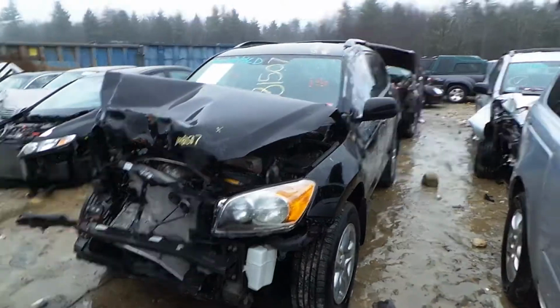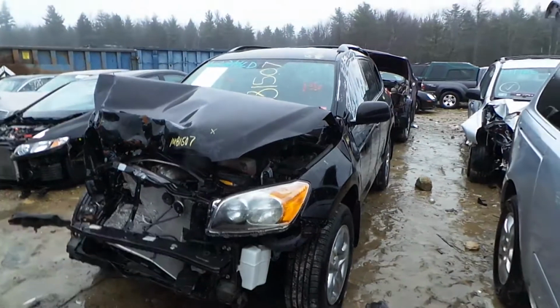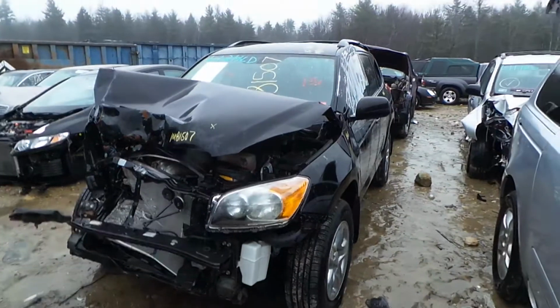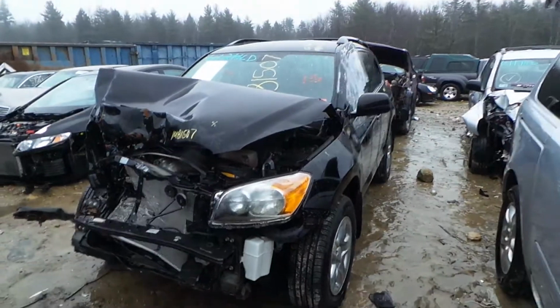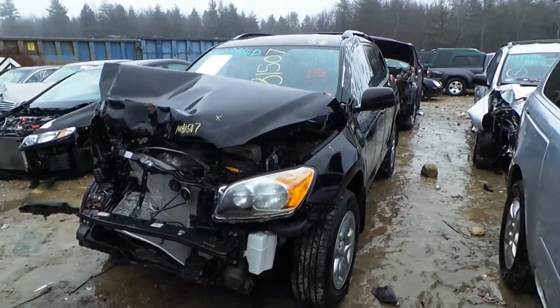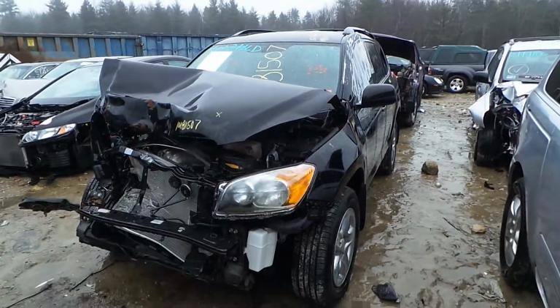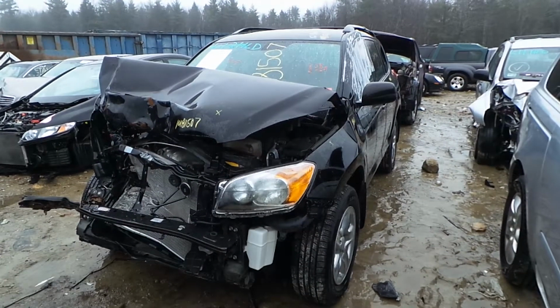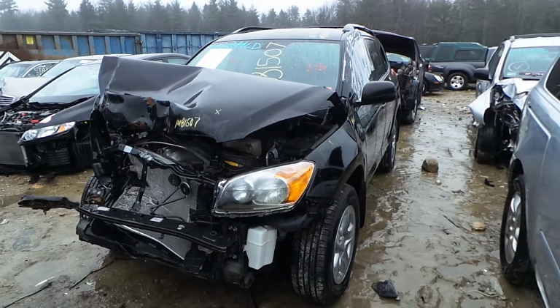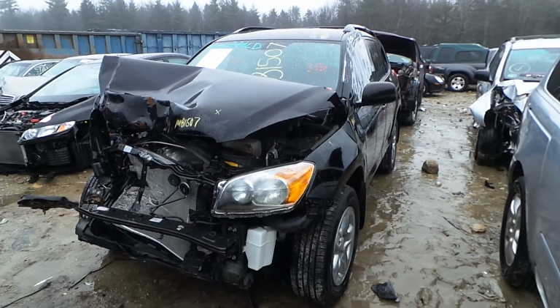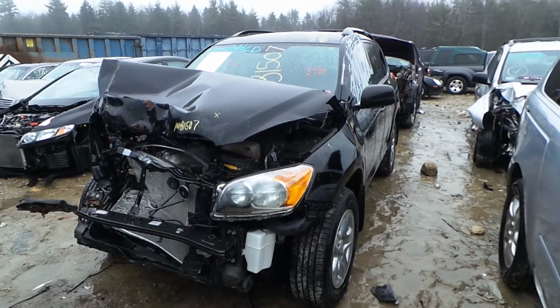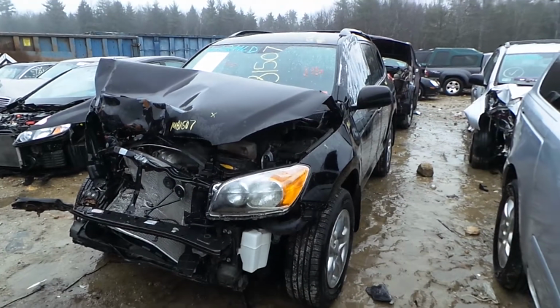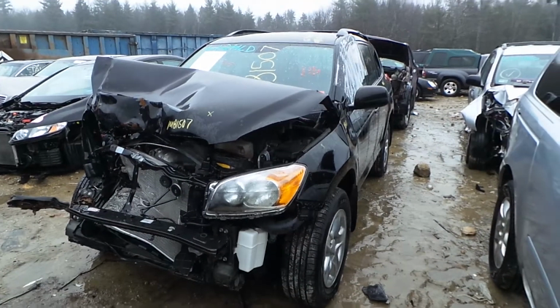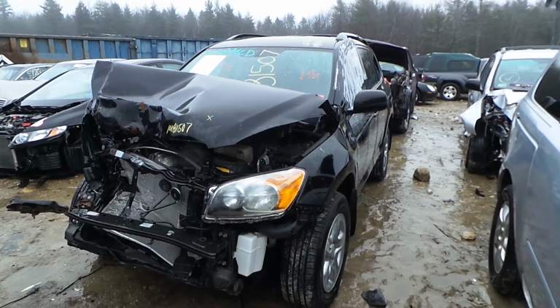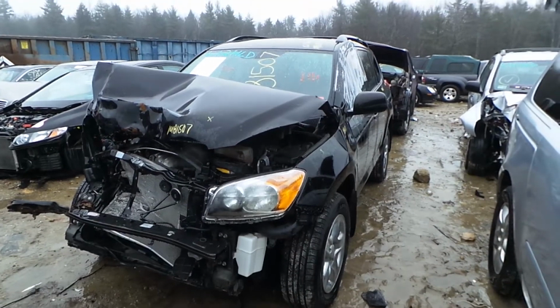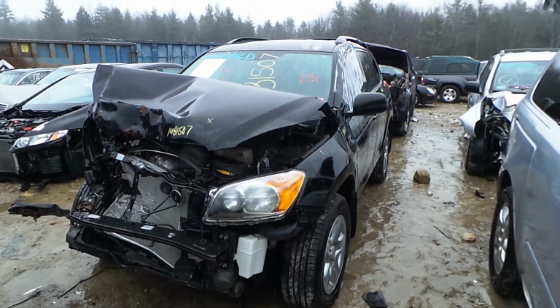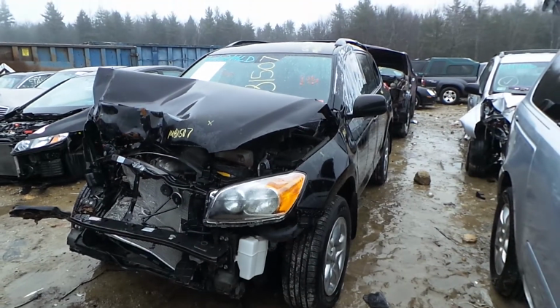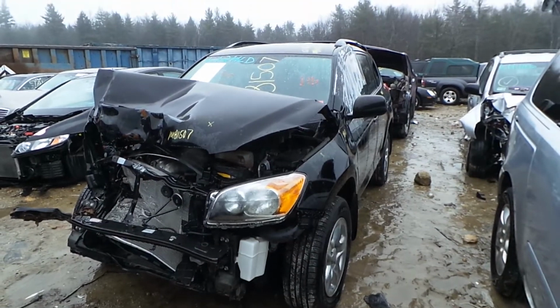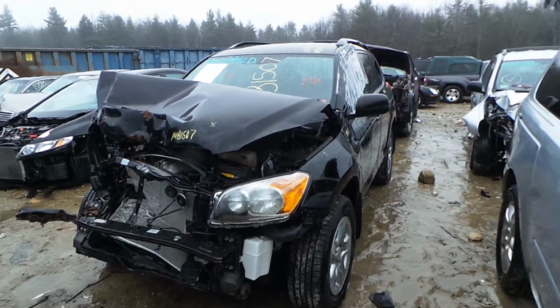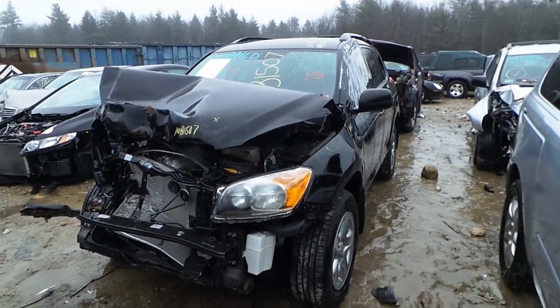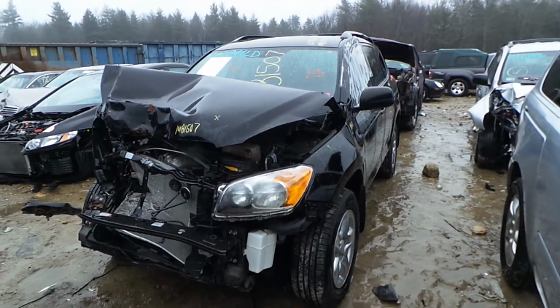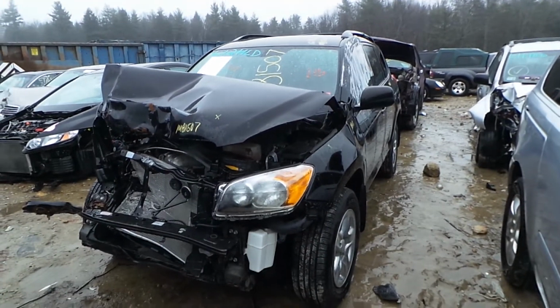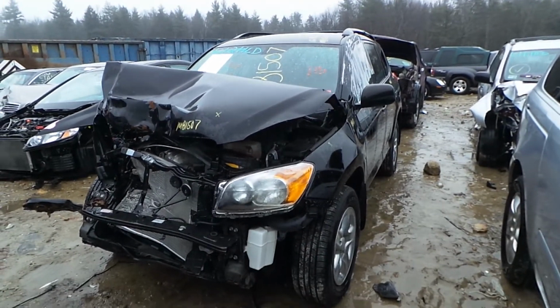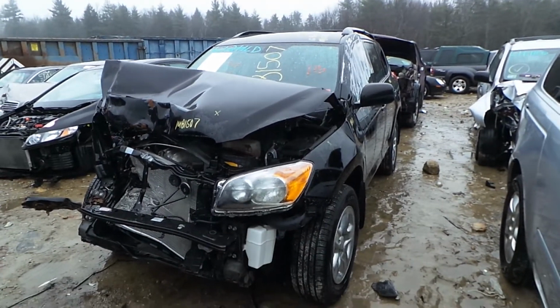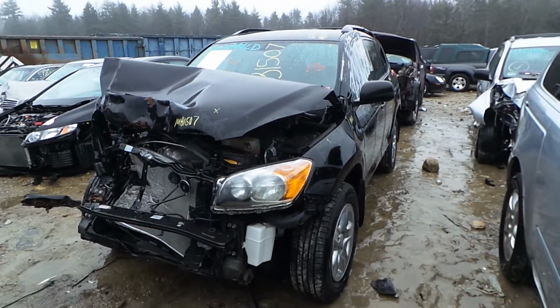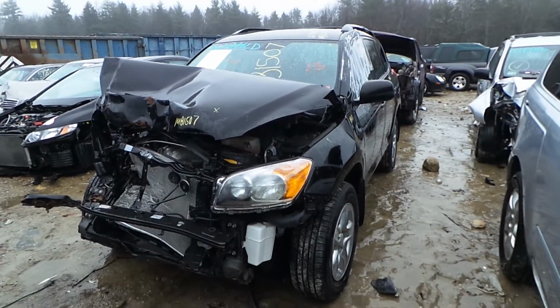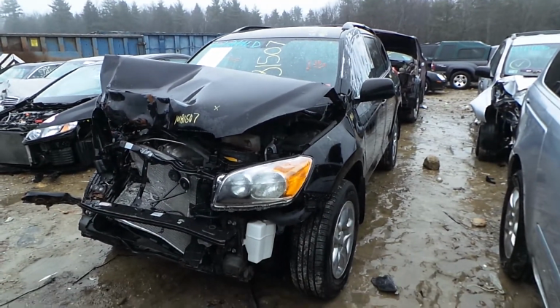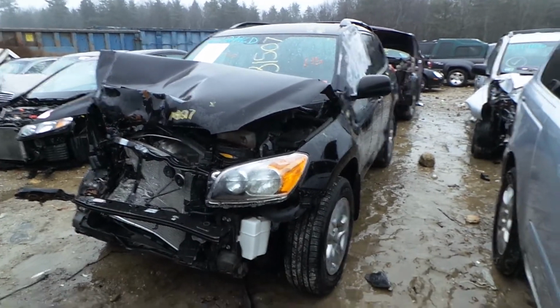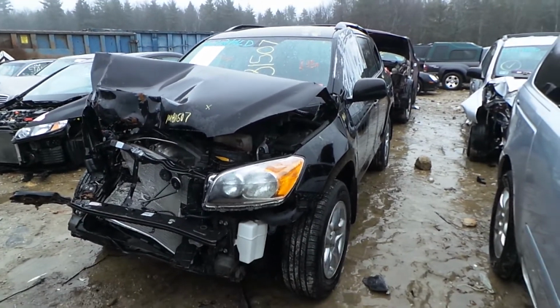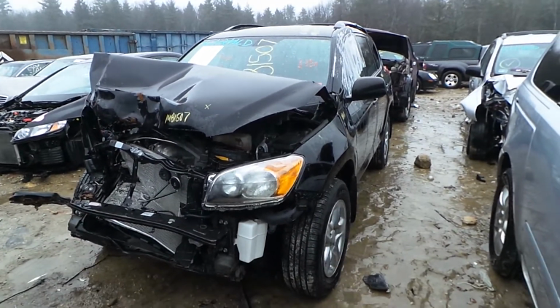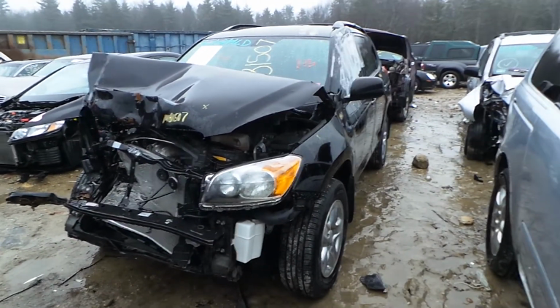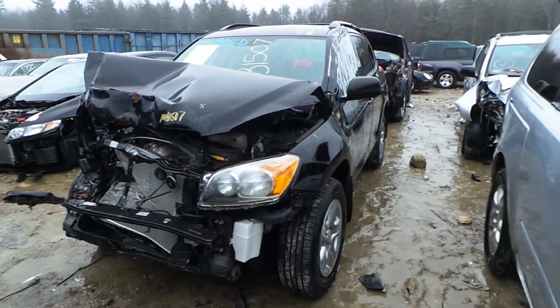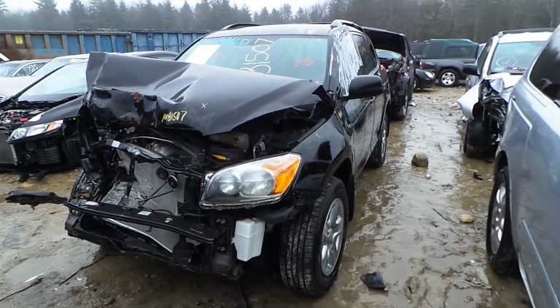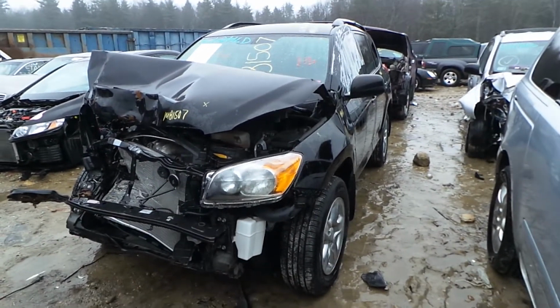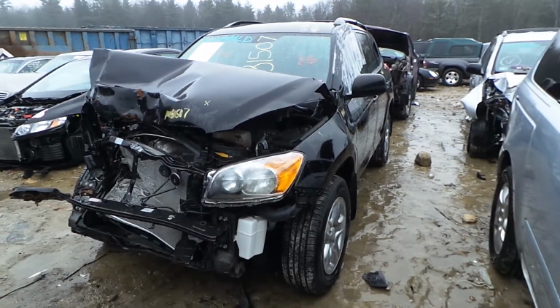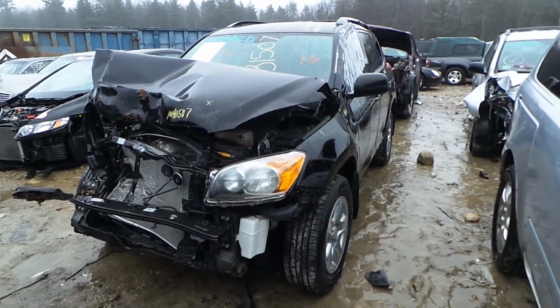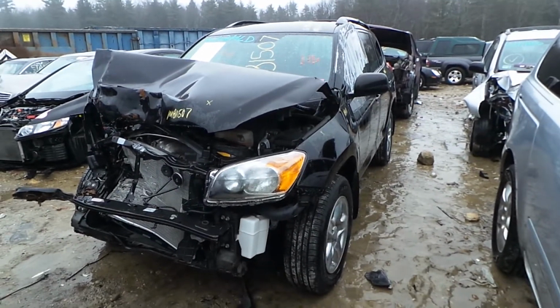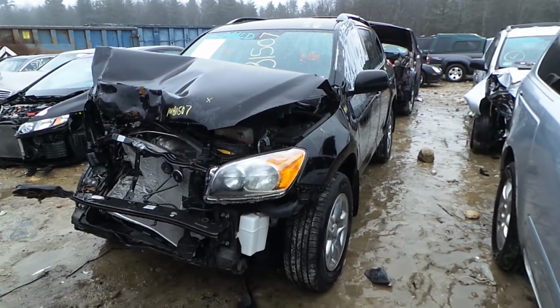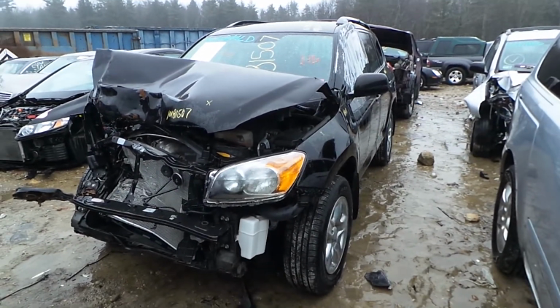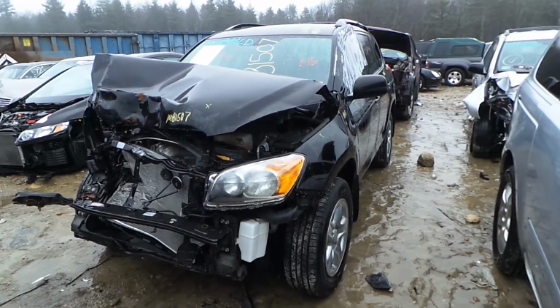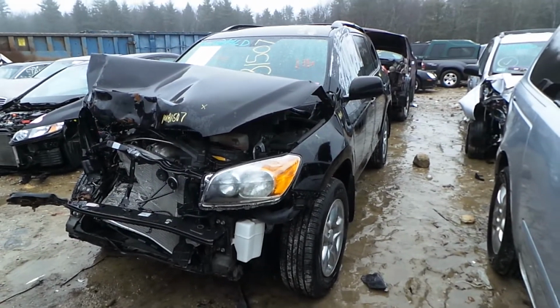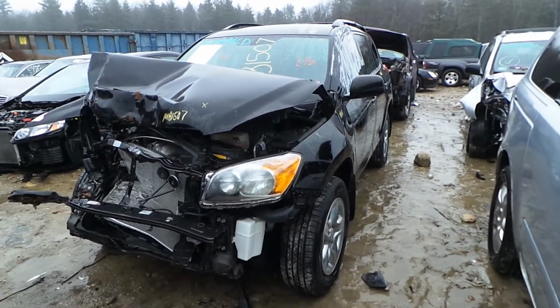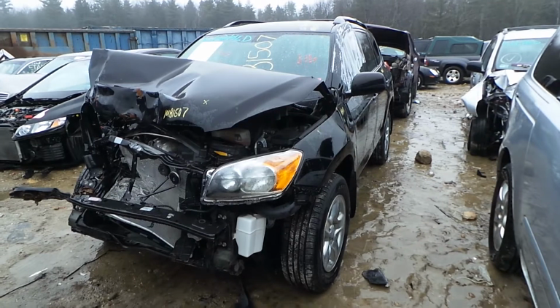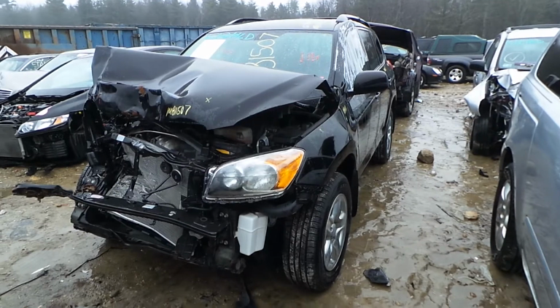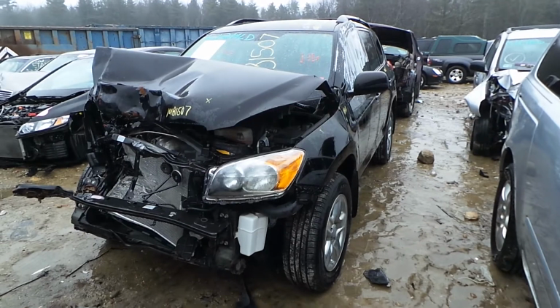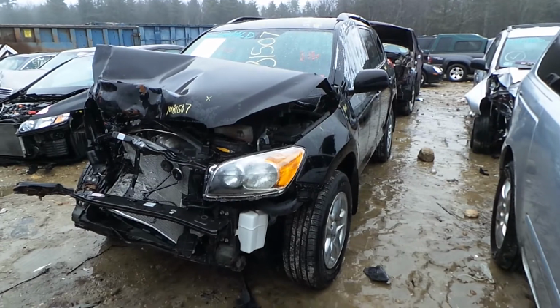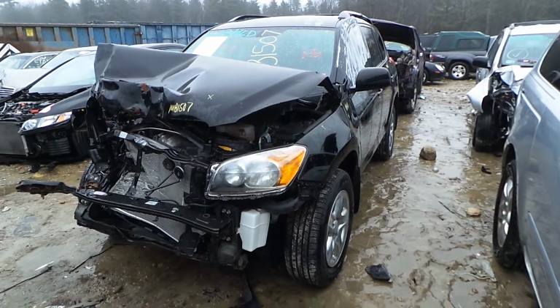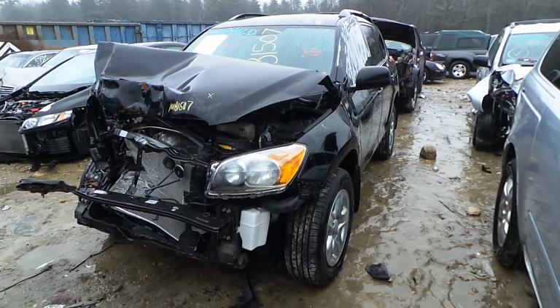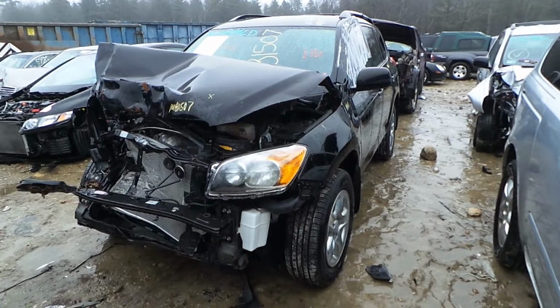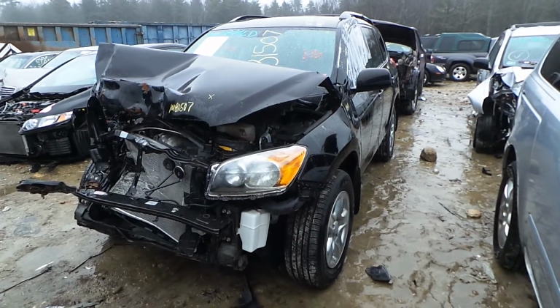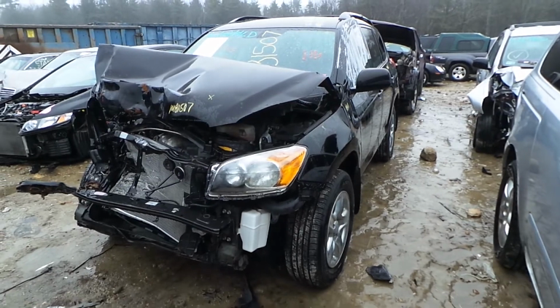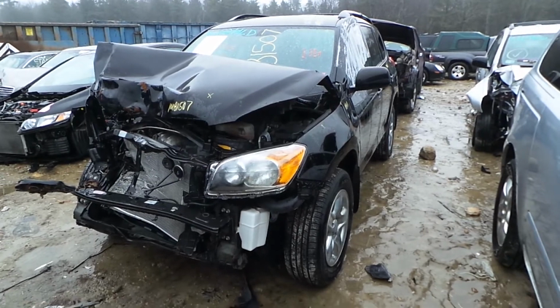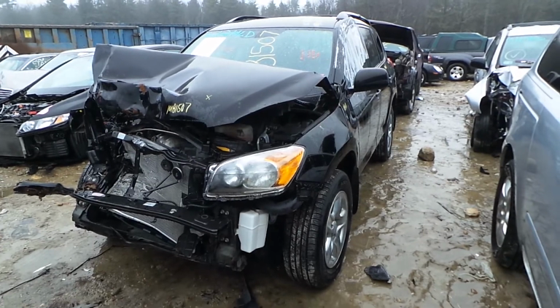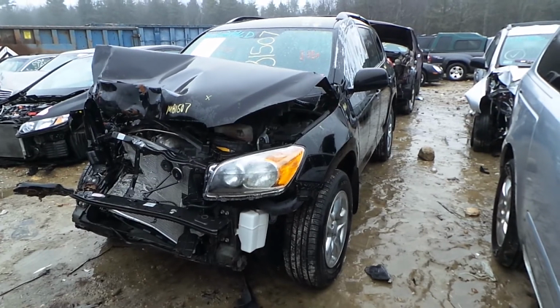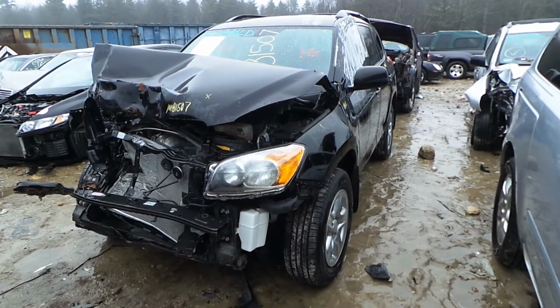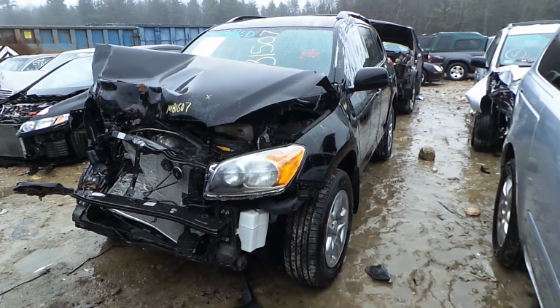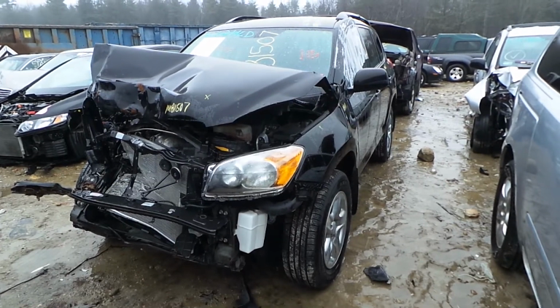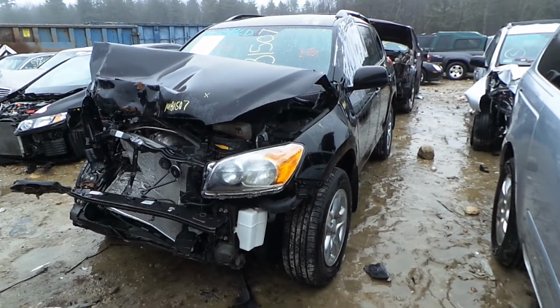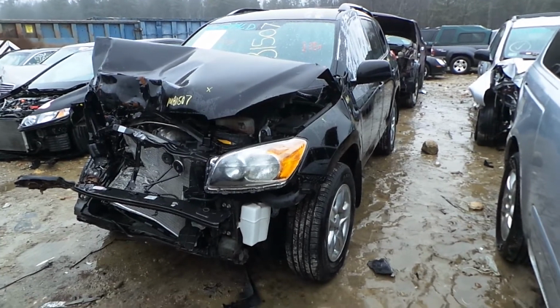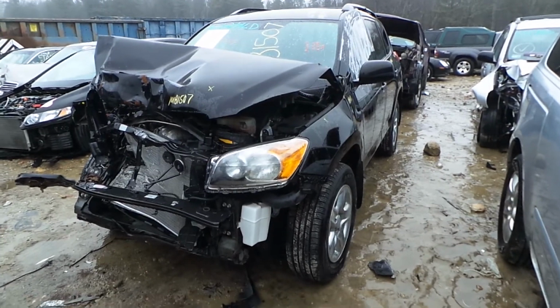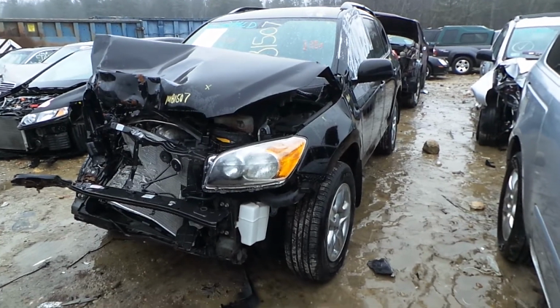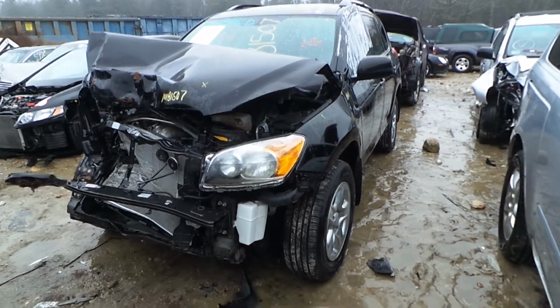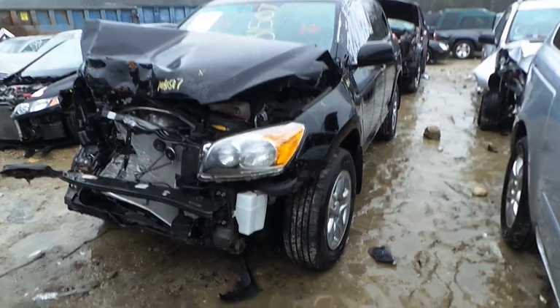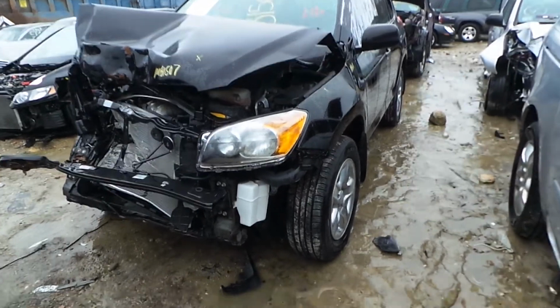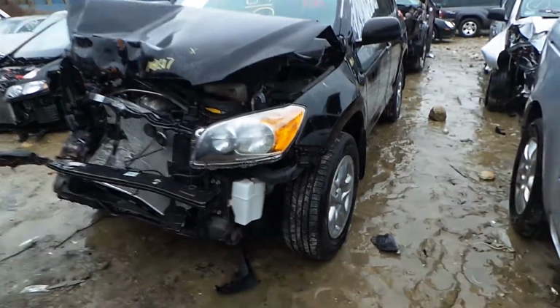Hi, it's Kyle with New England Auto & Trucker Cycler. Today we are parting out a 2012 Toyota RAV4, stock number M81507.